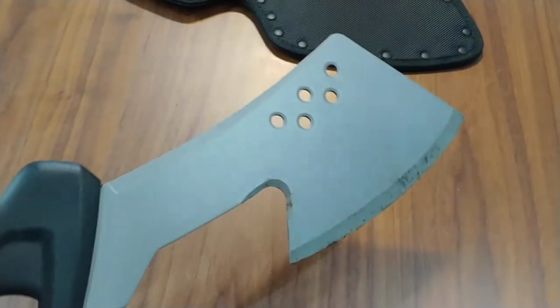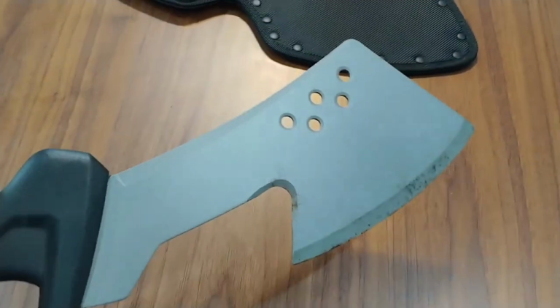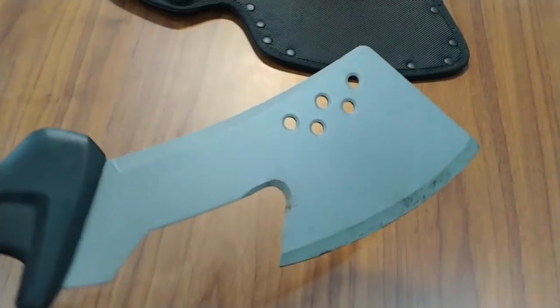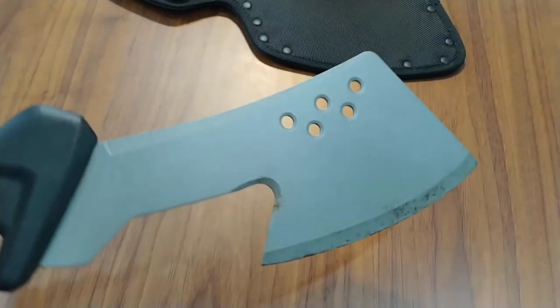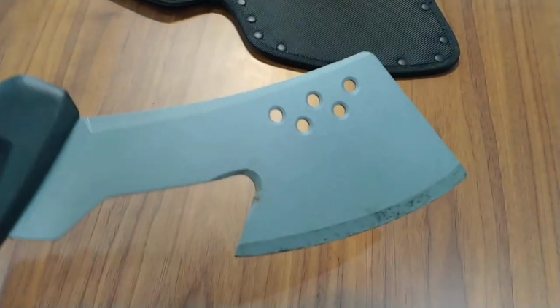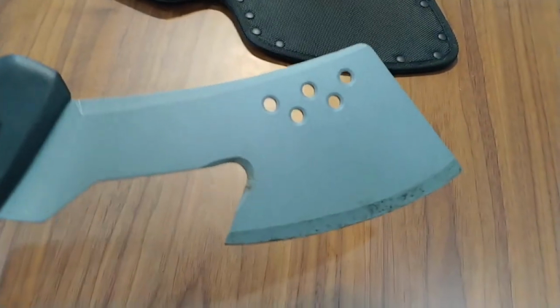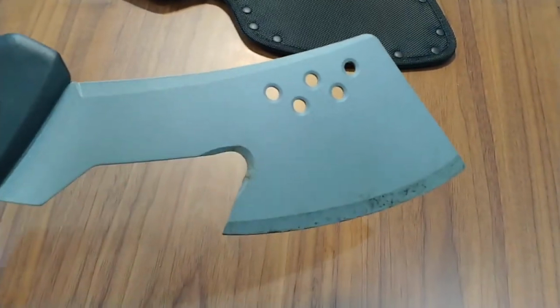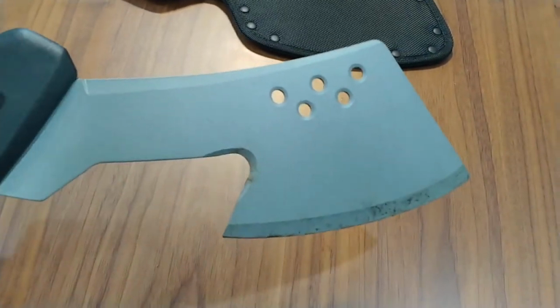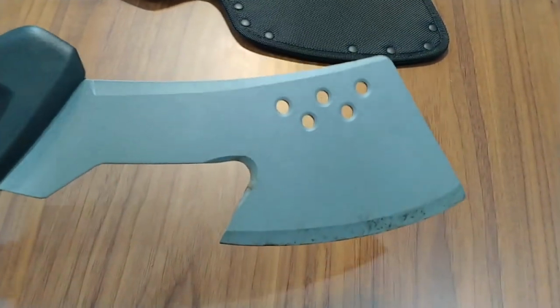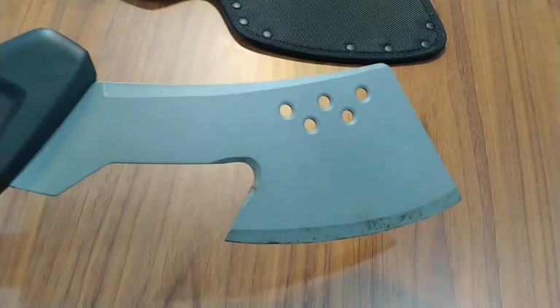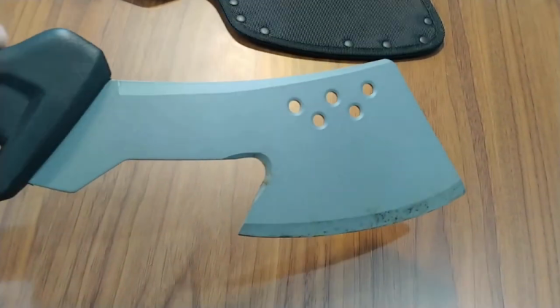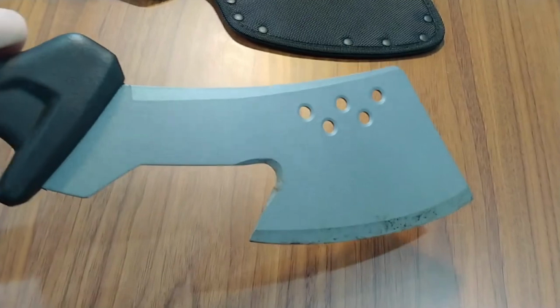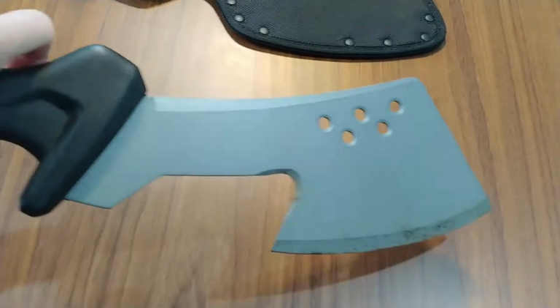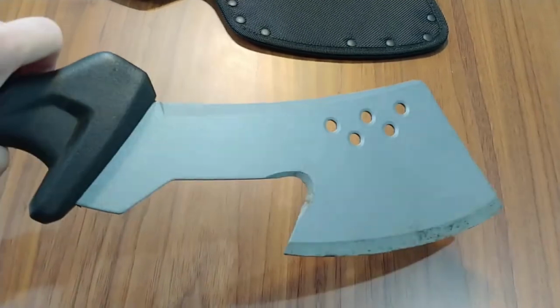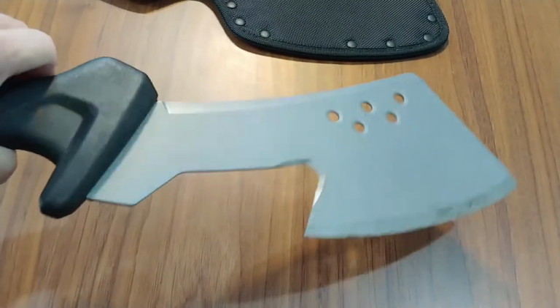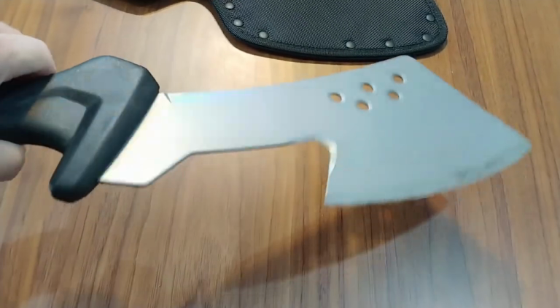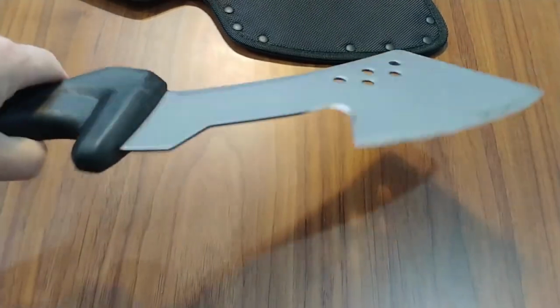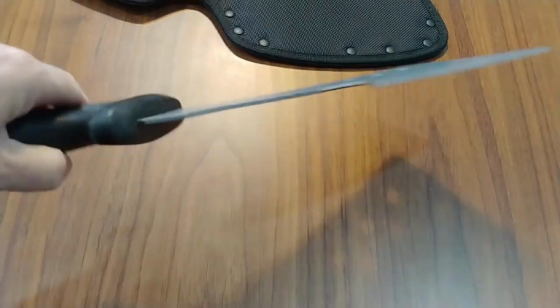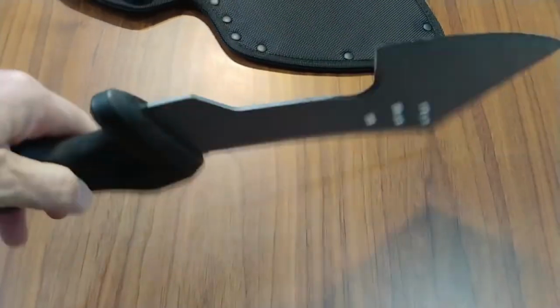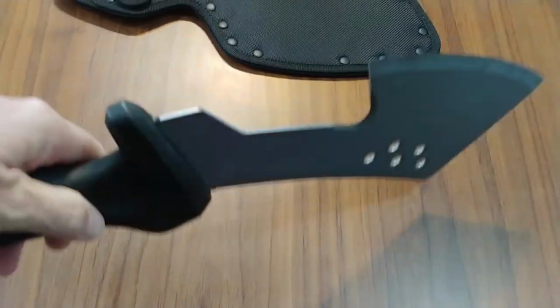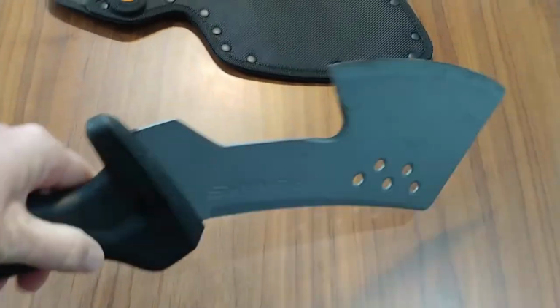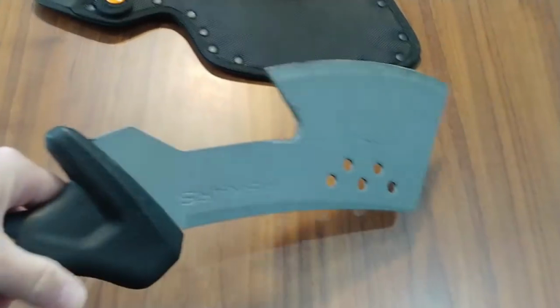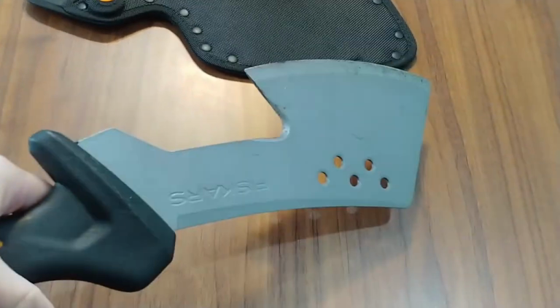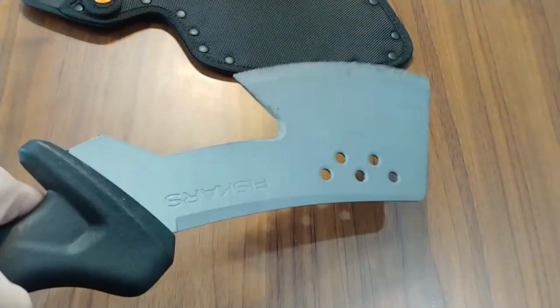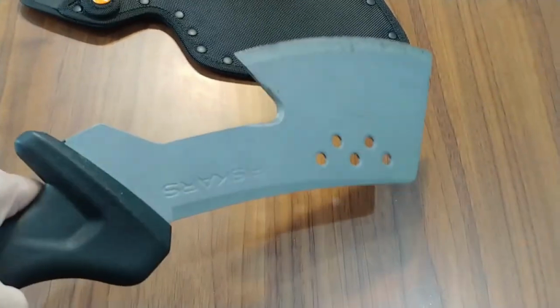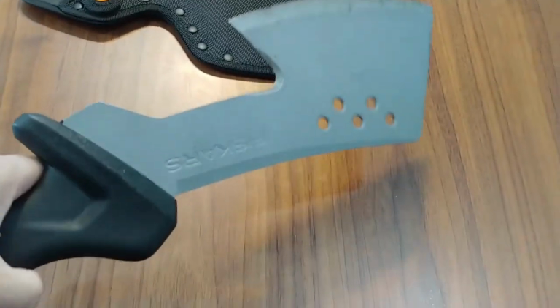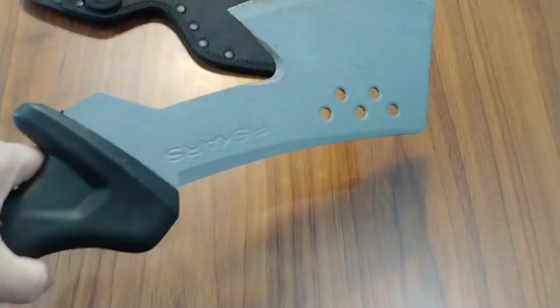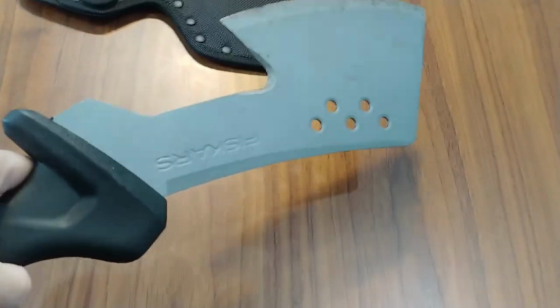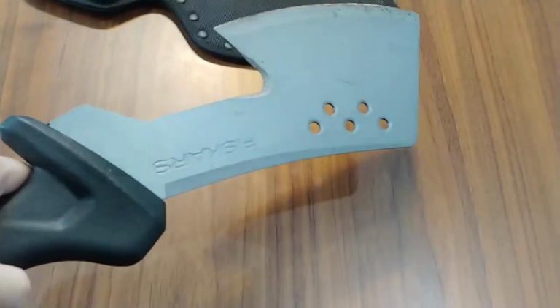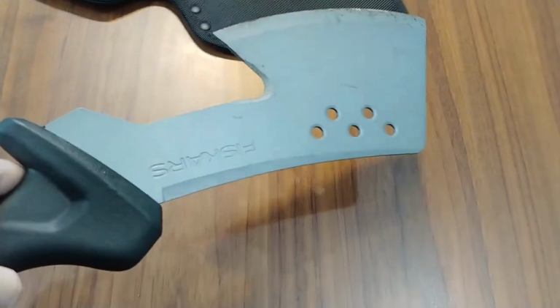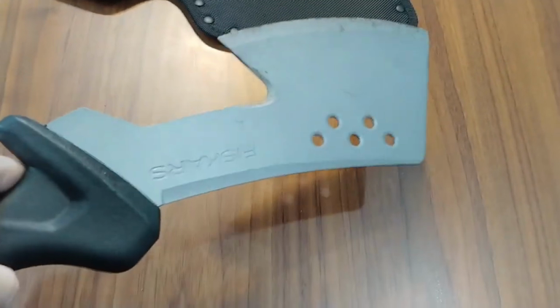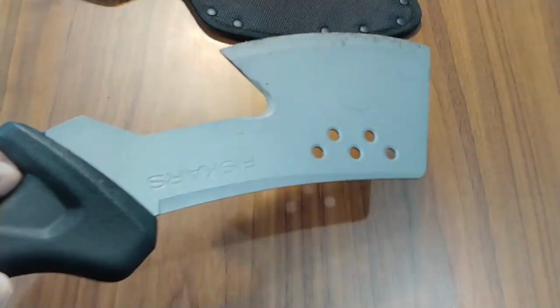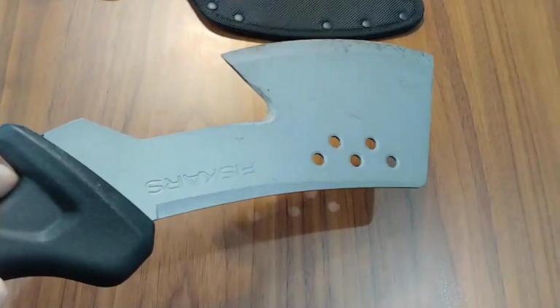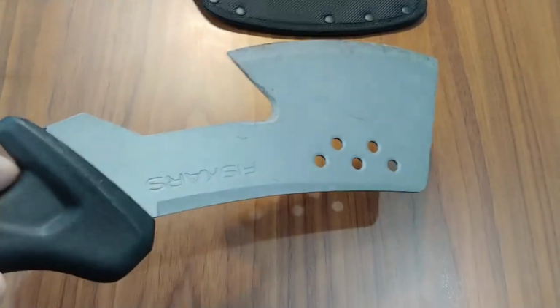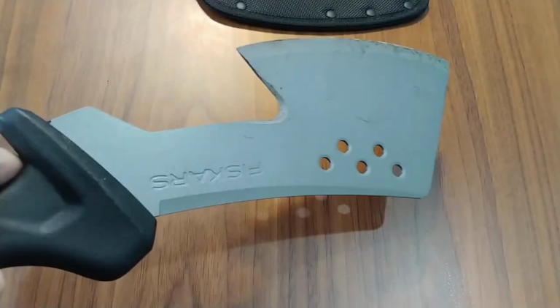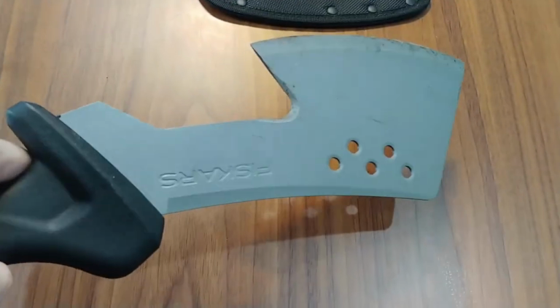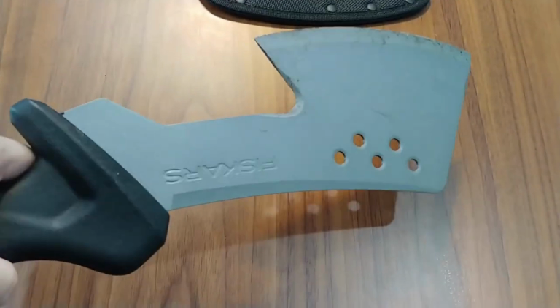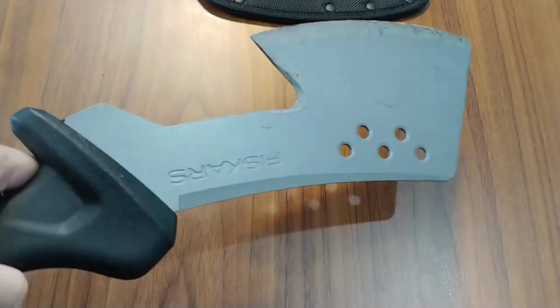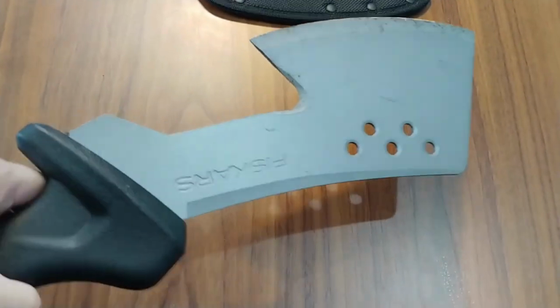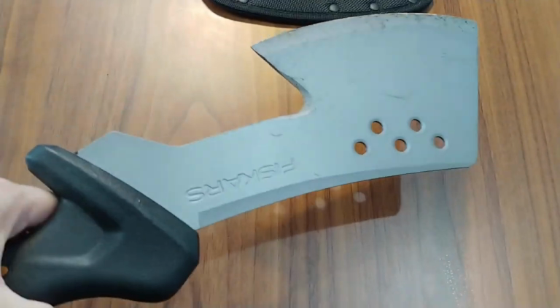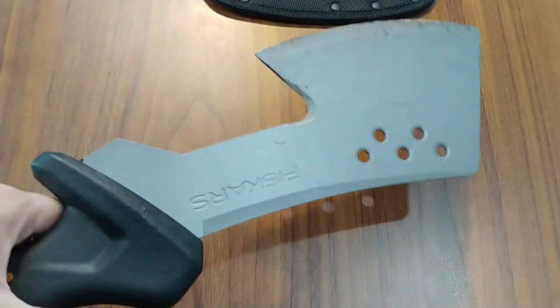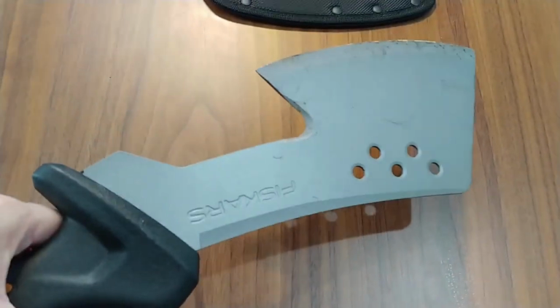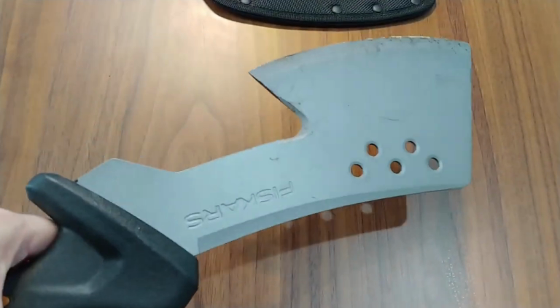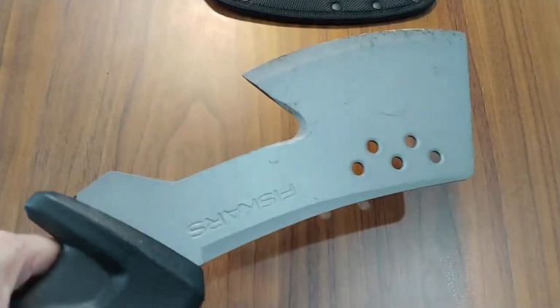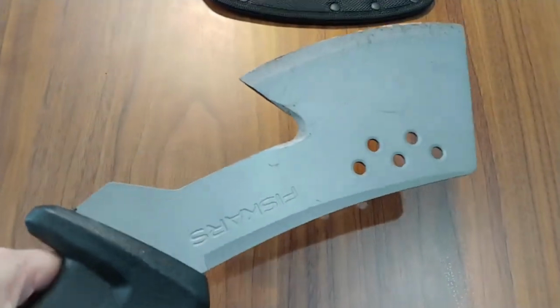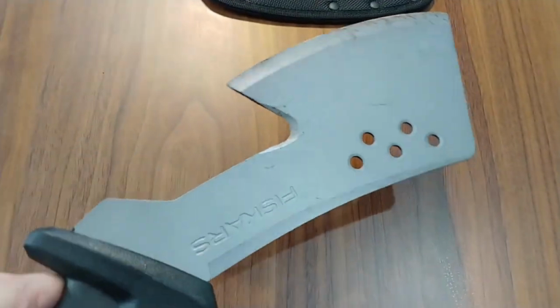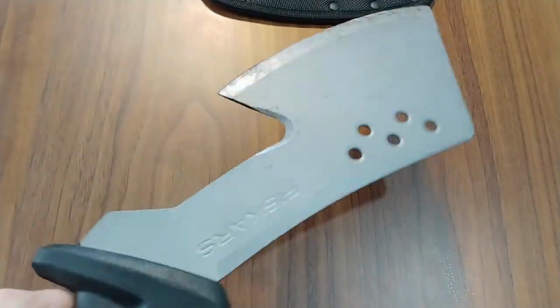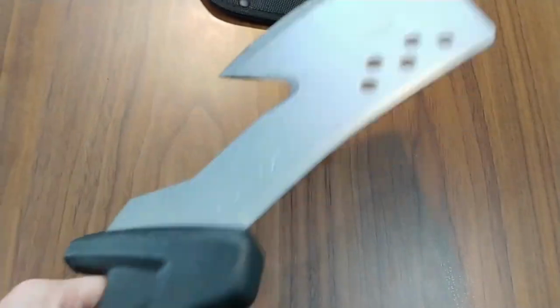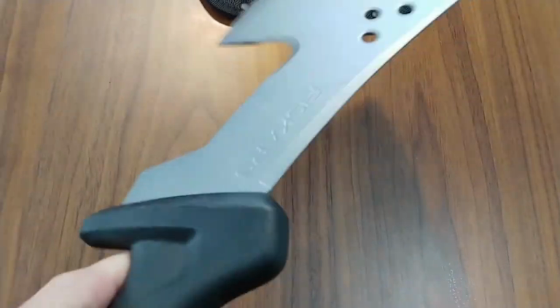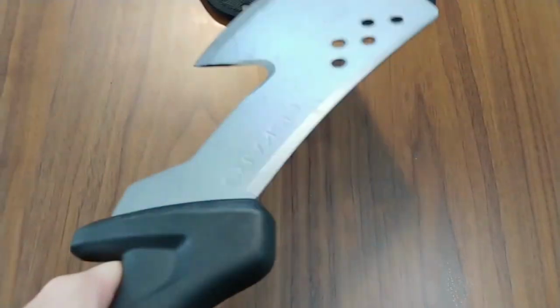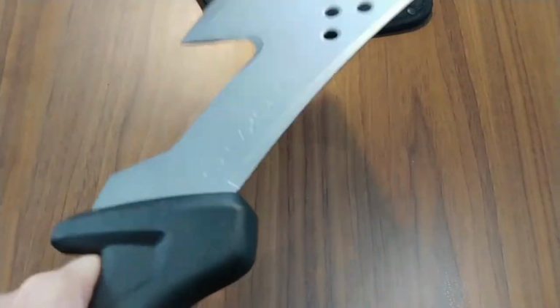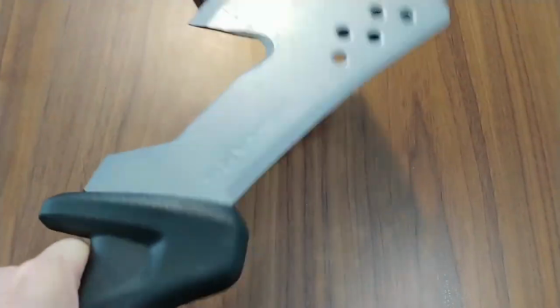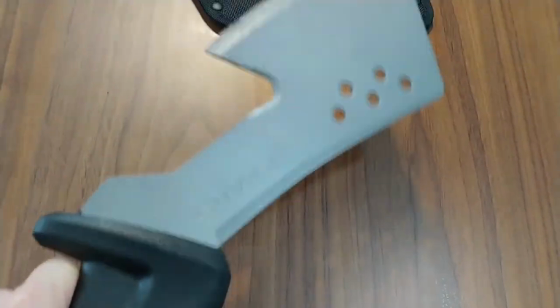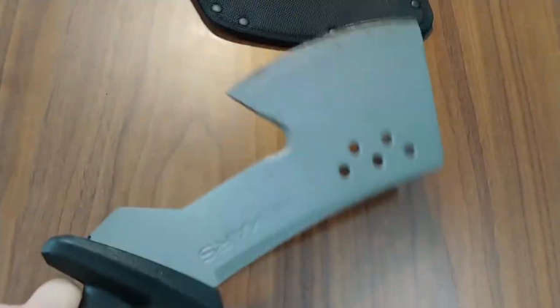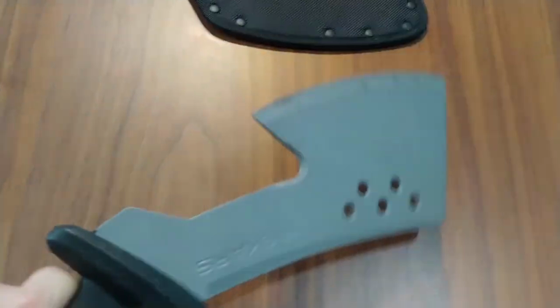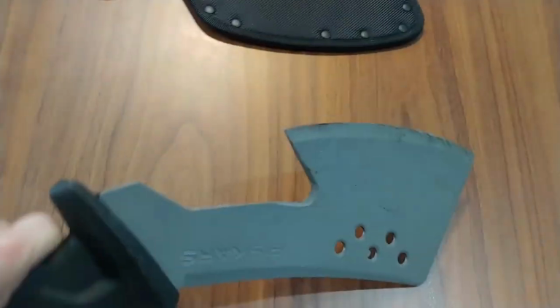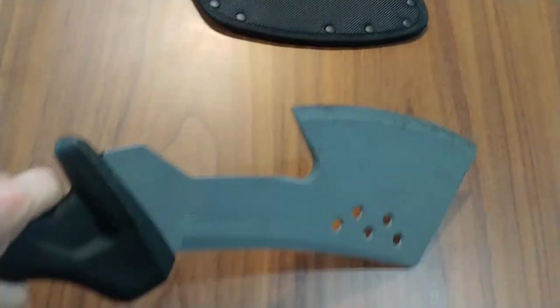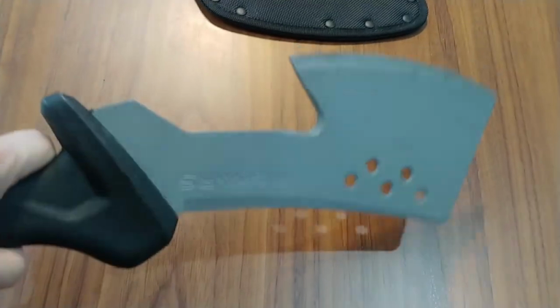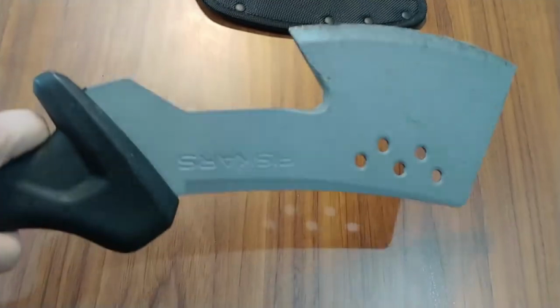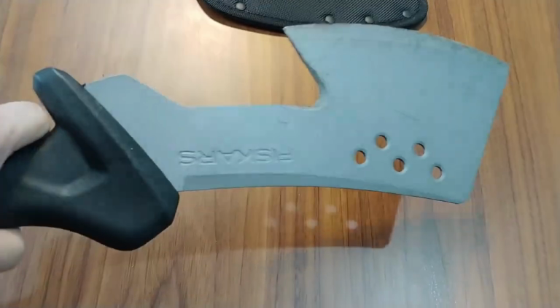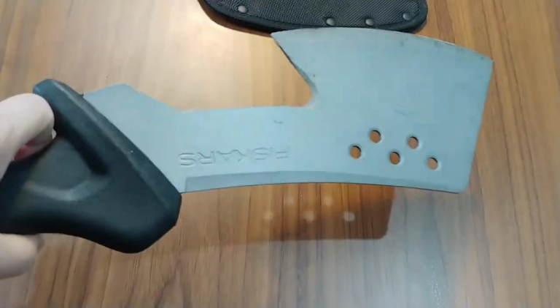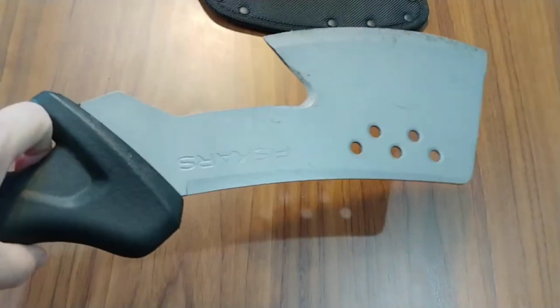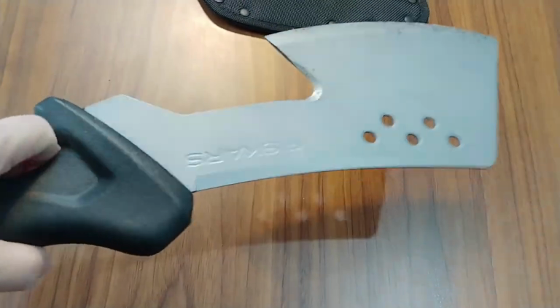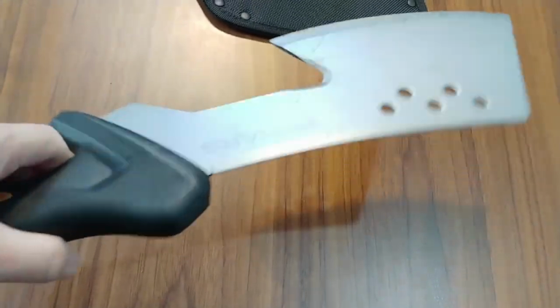This blade is also rust proof, so you don't have to worry about it getting wet and then getting all messed up.